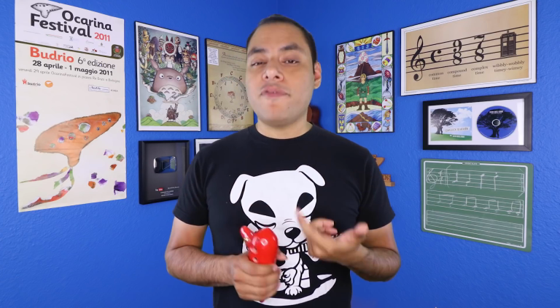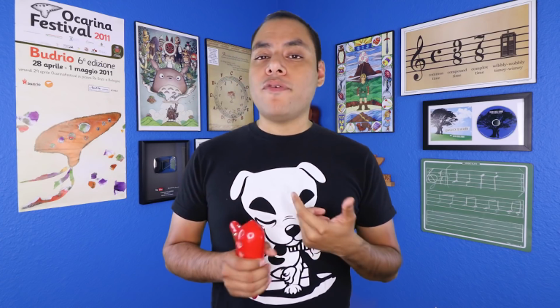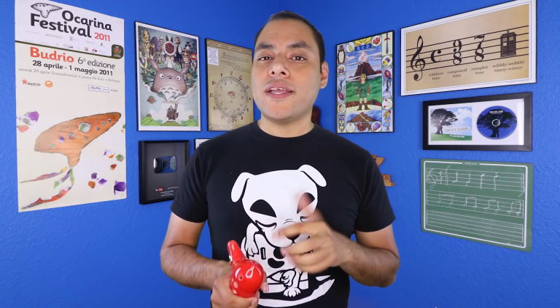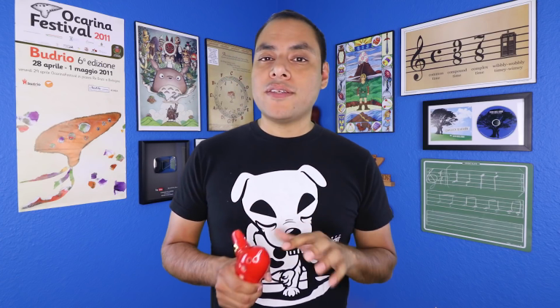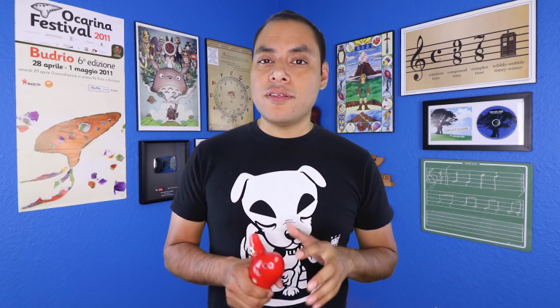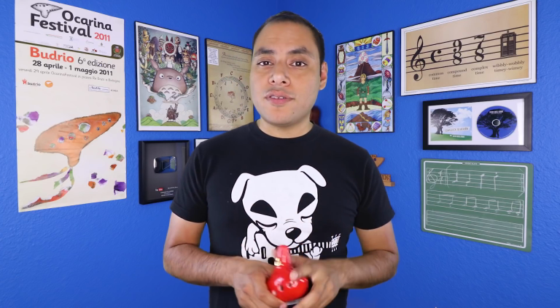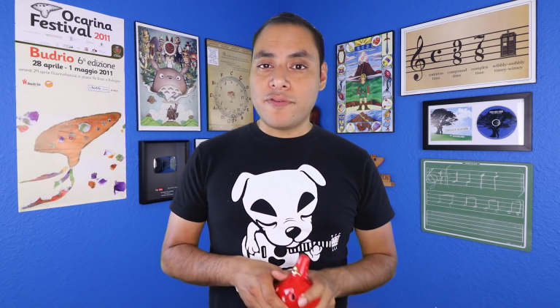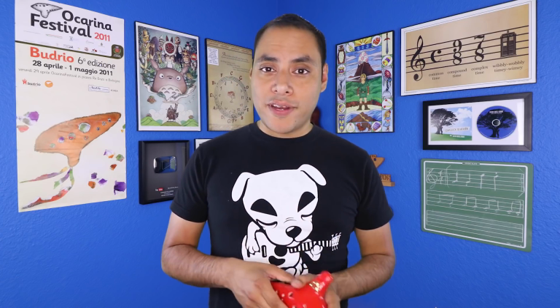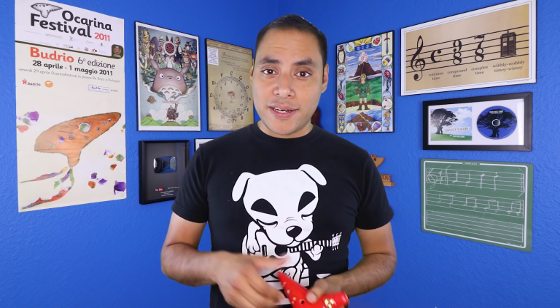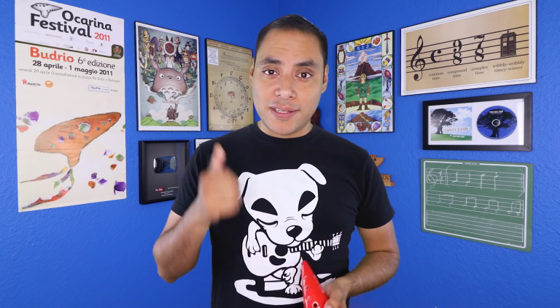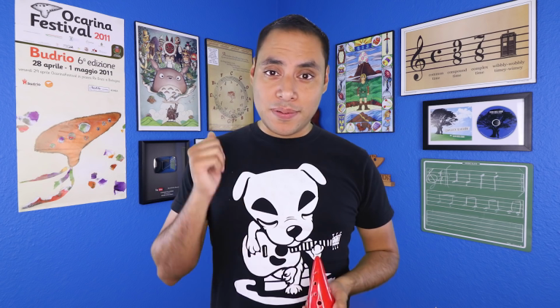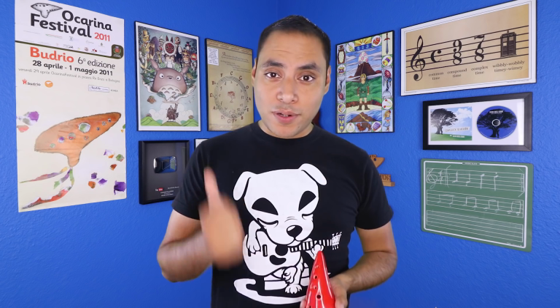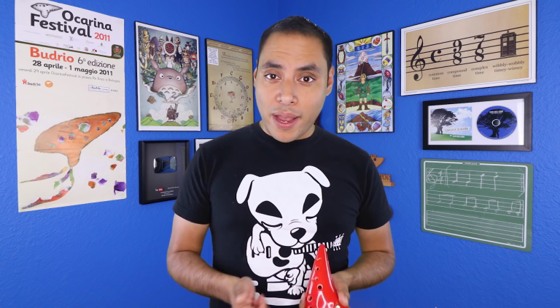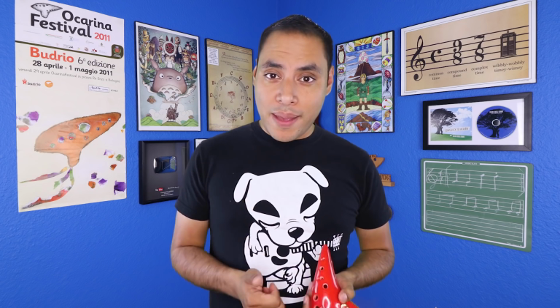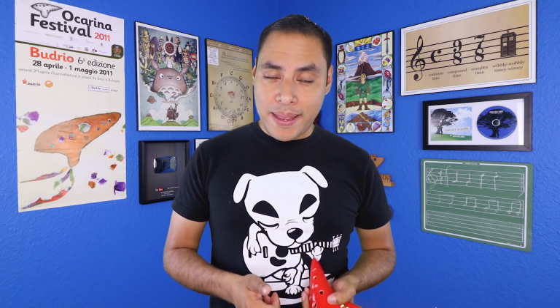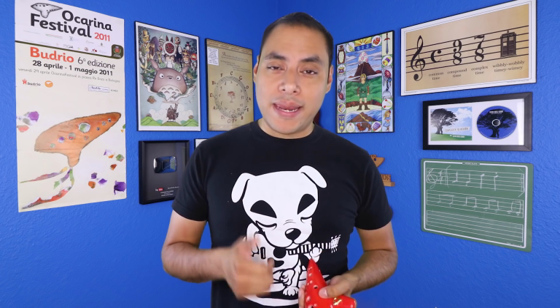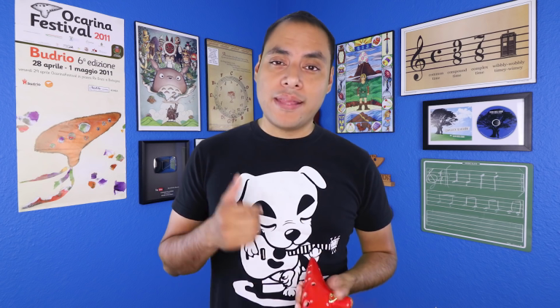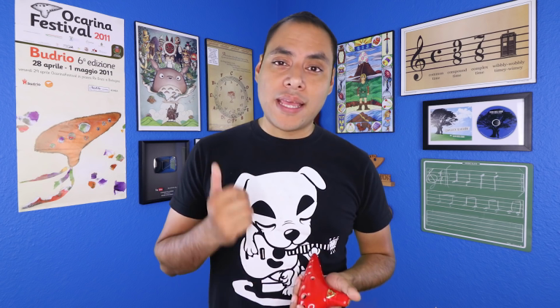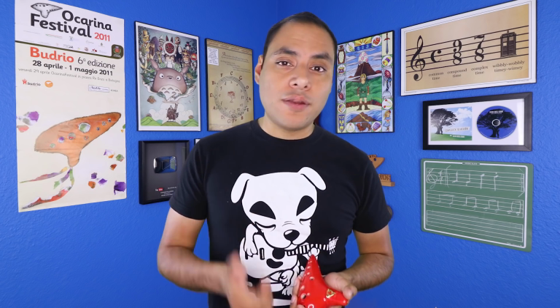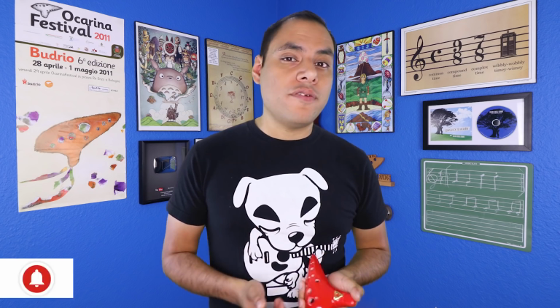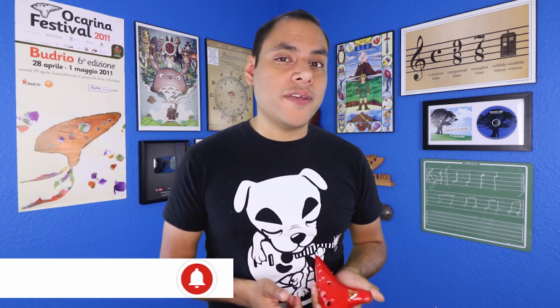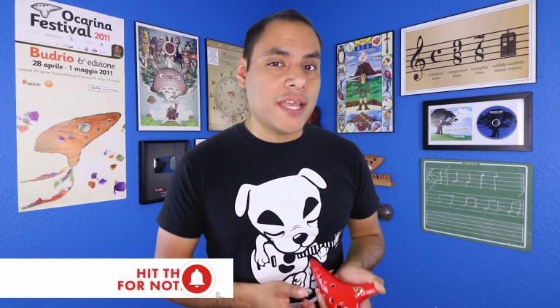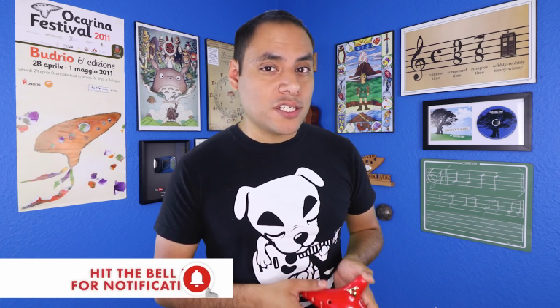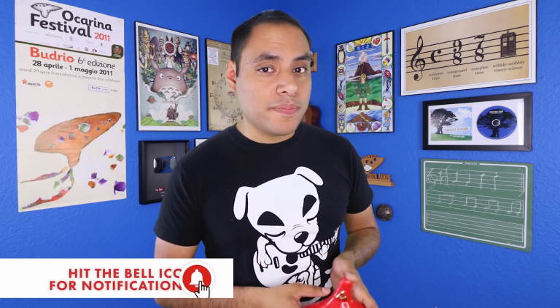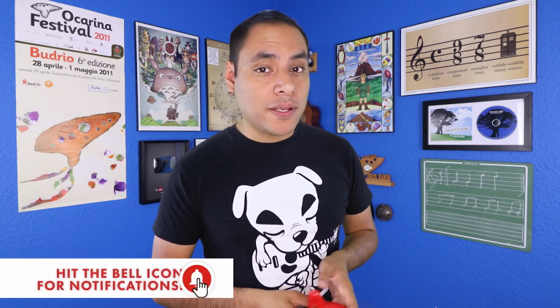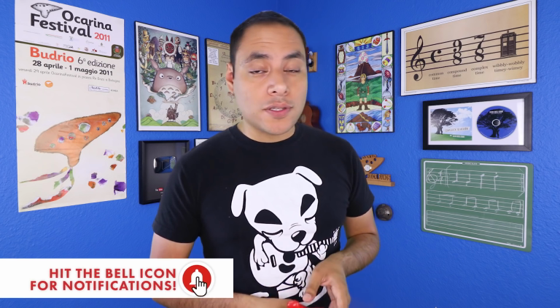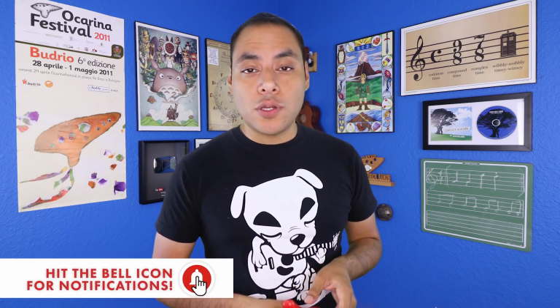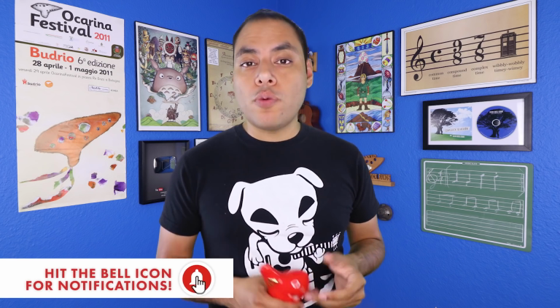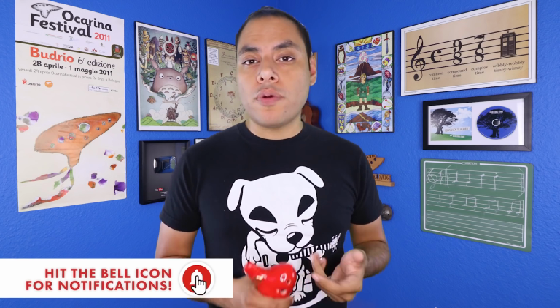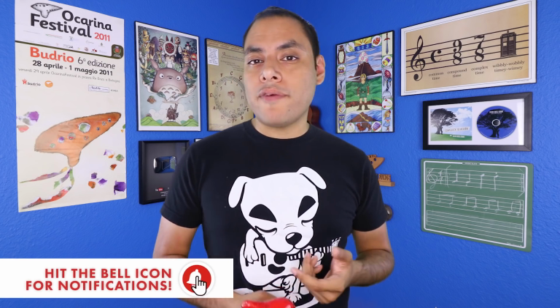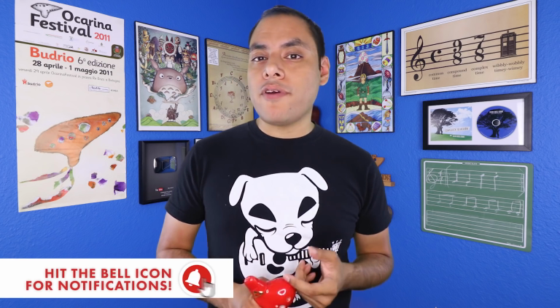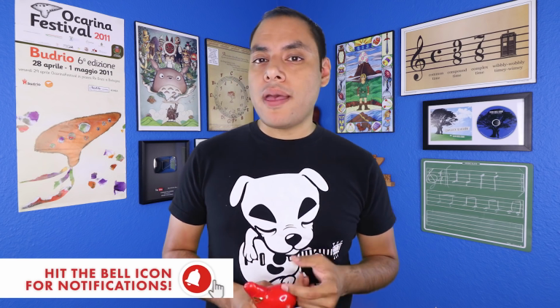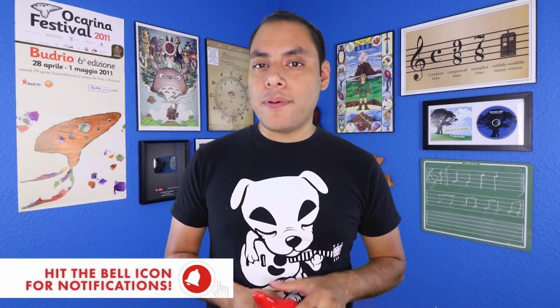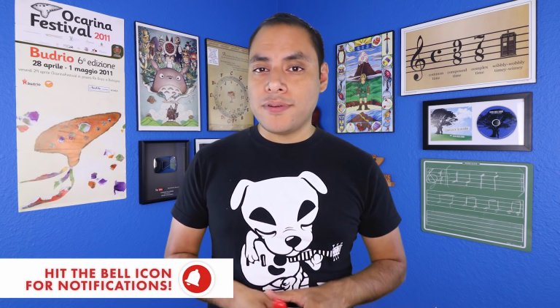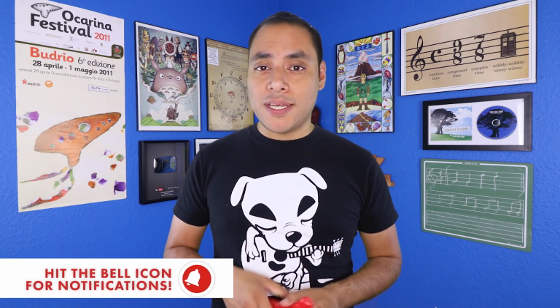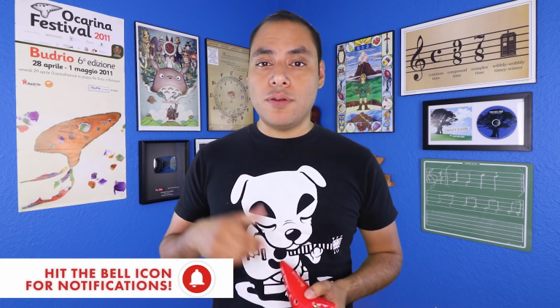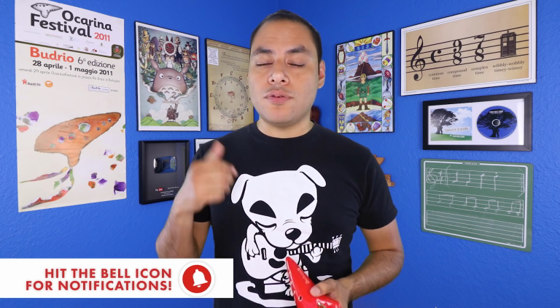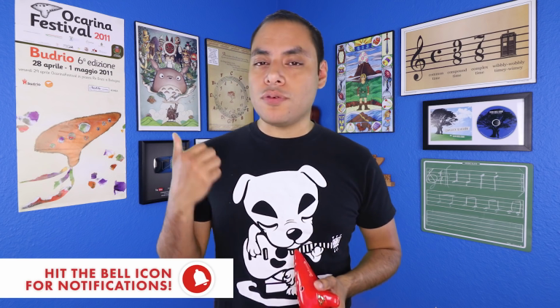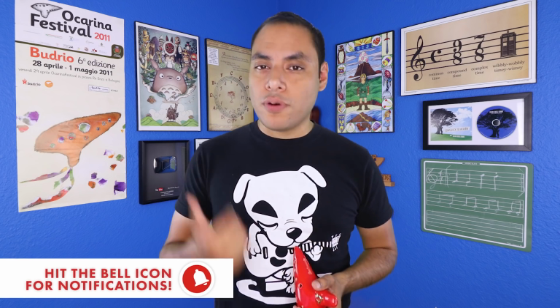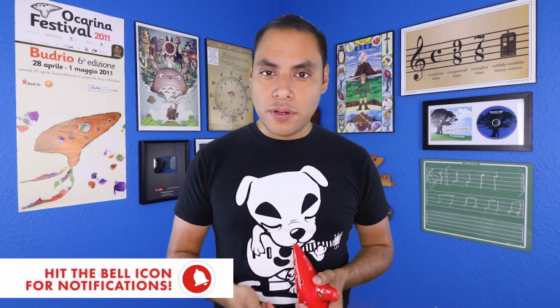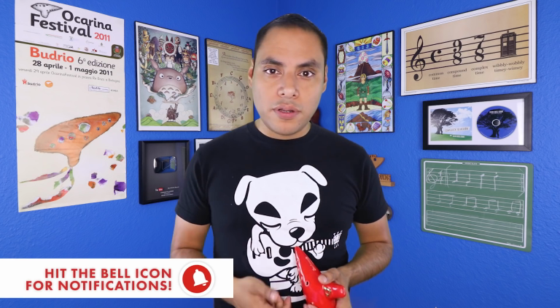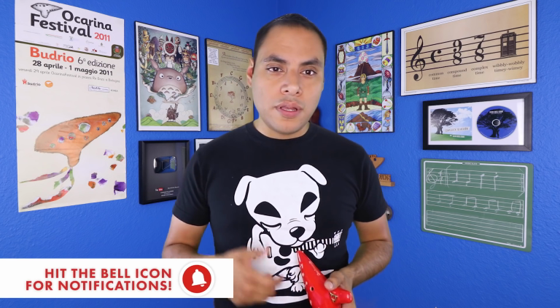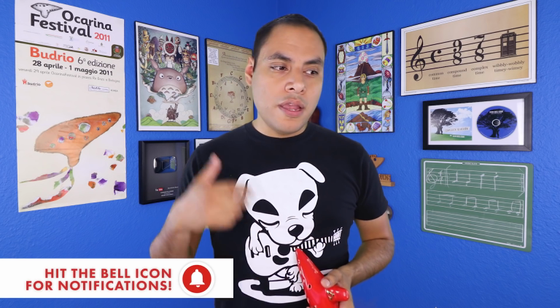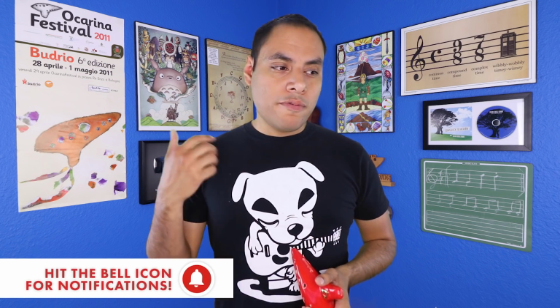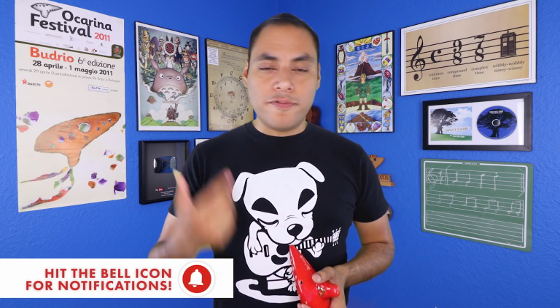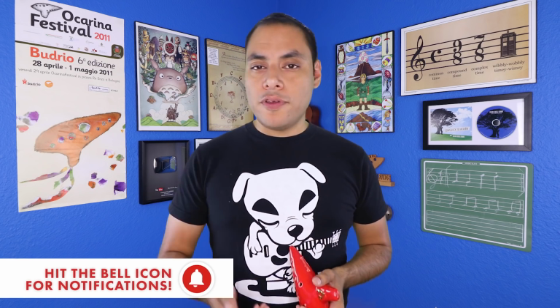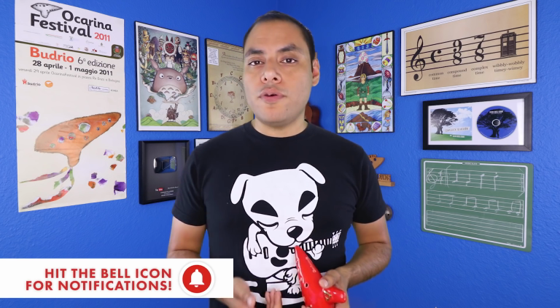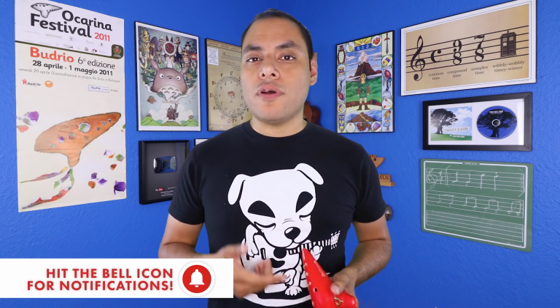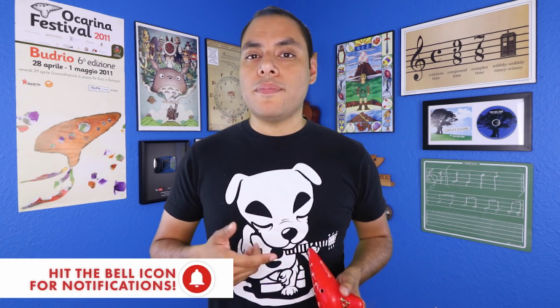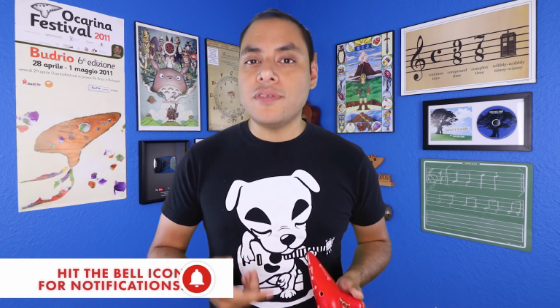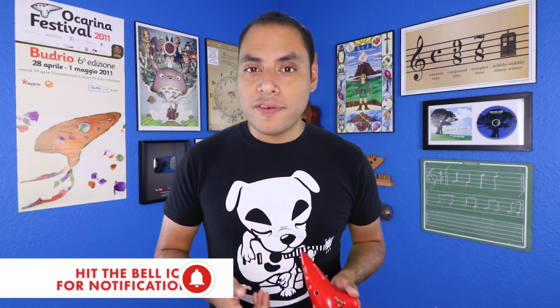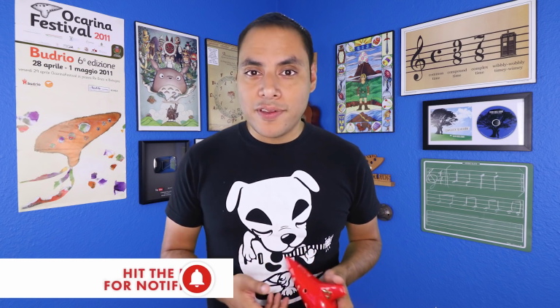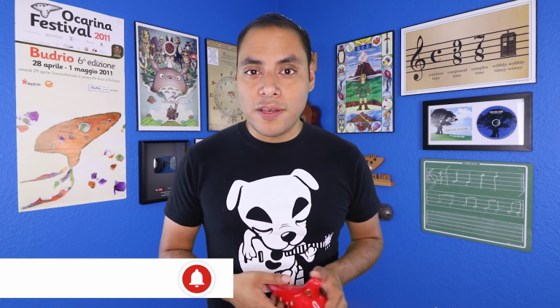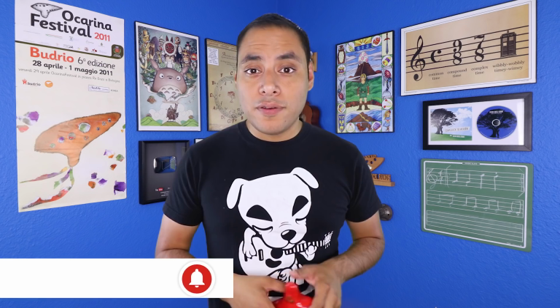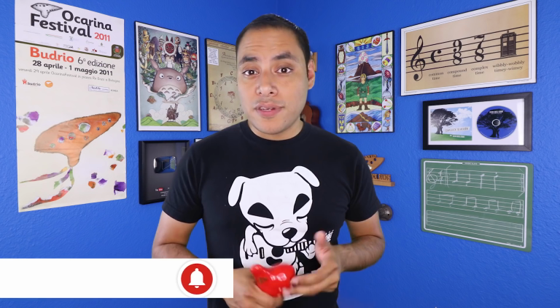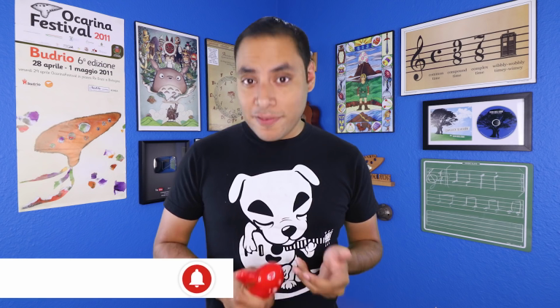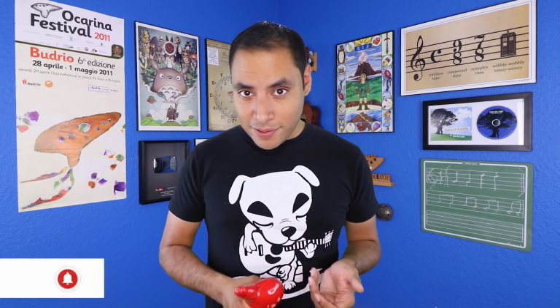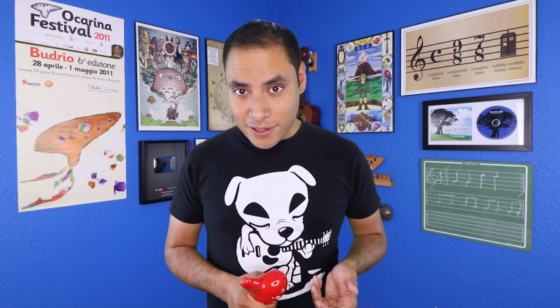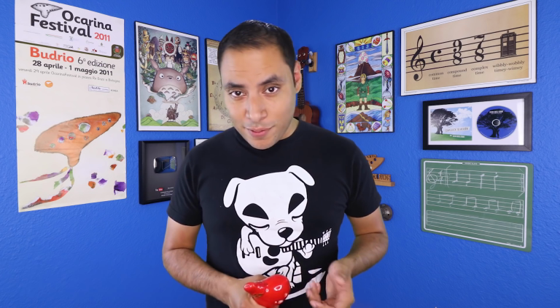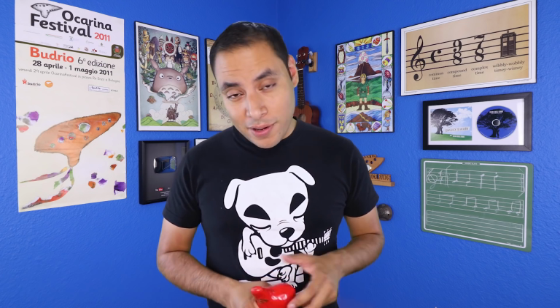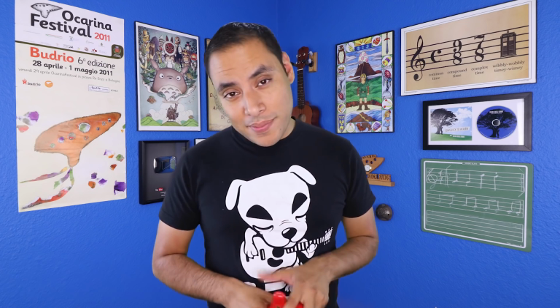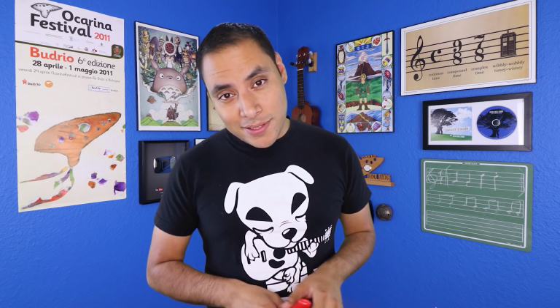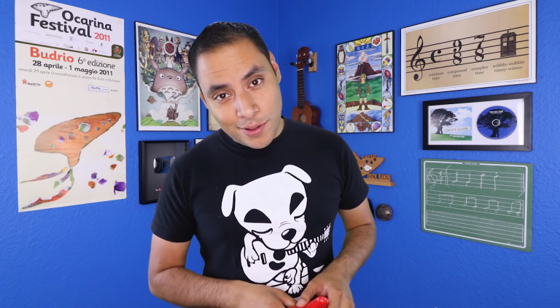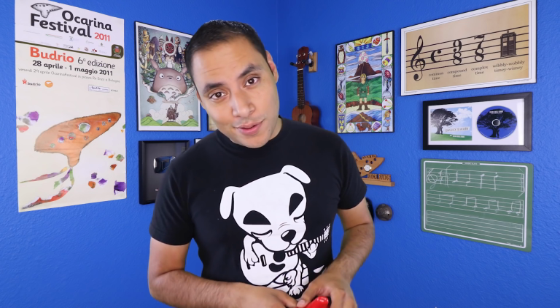But before we get to those, don't forget to subscribe and hit that notification bell so you know whenever I post a new tutorial, review, or music video — you definitely don't want to miss those.